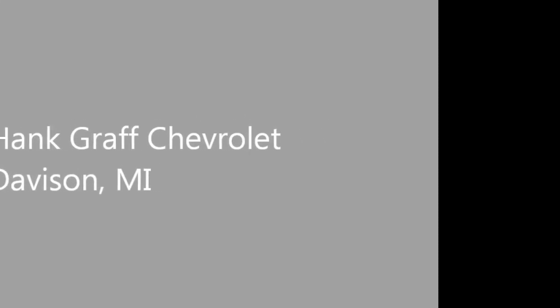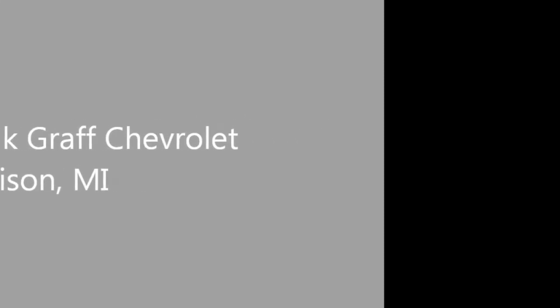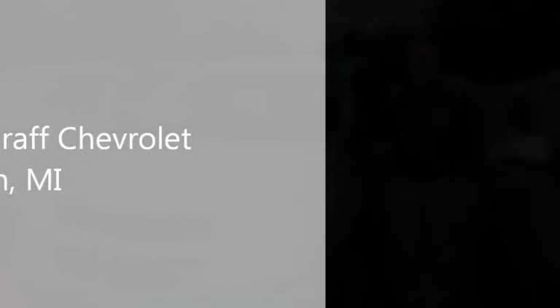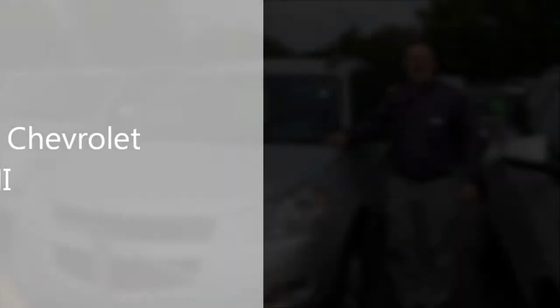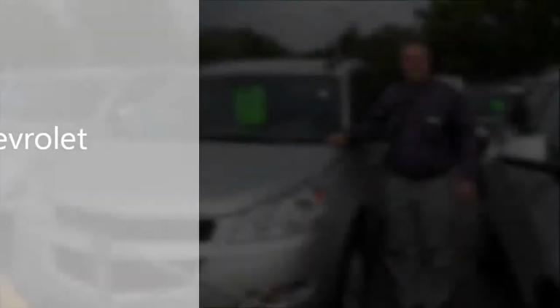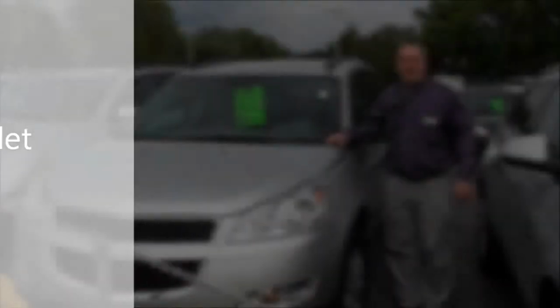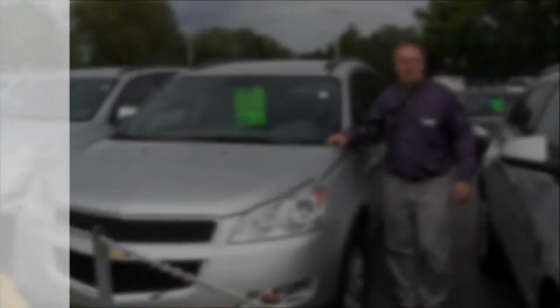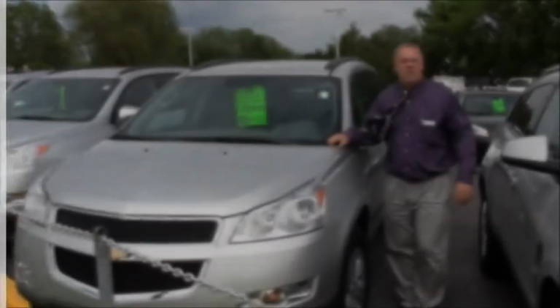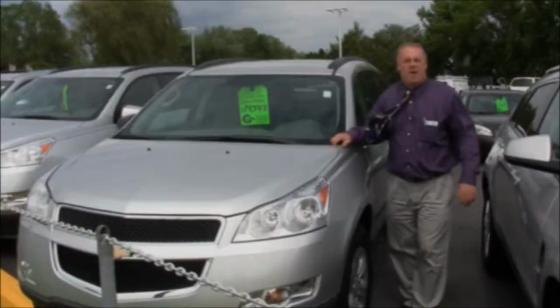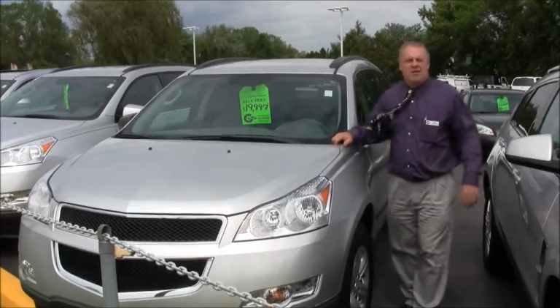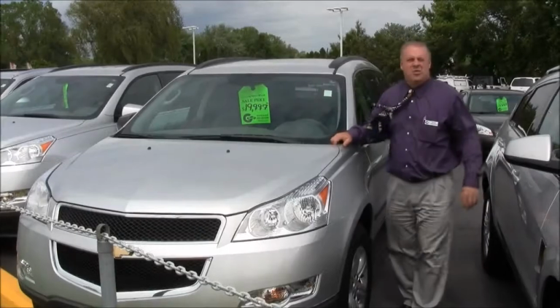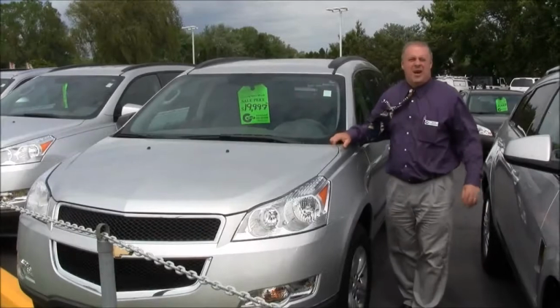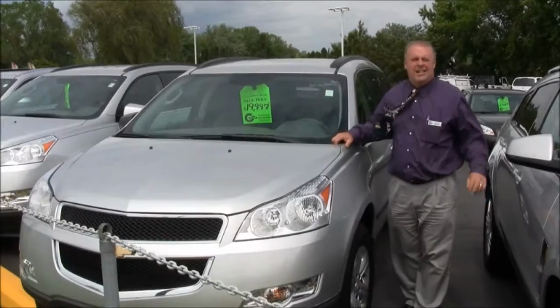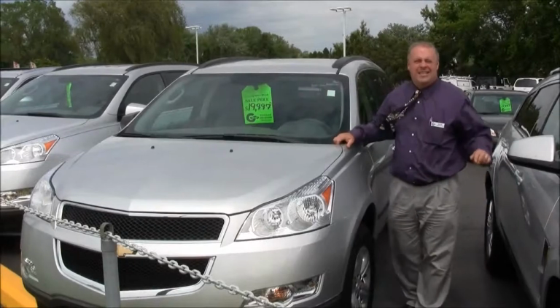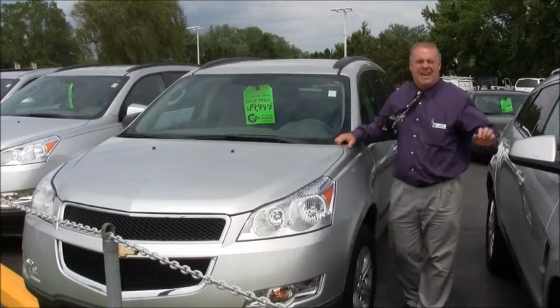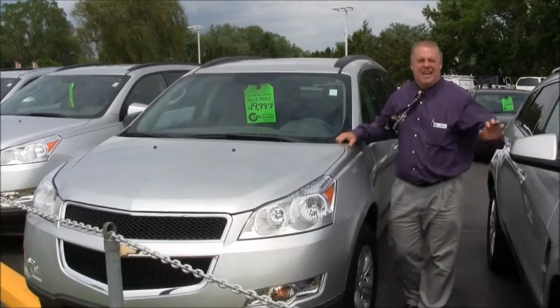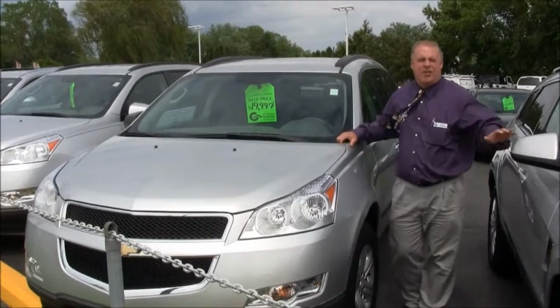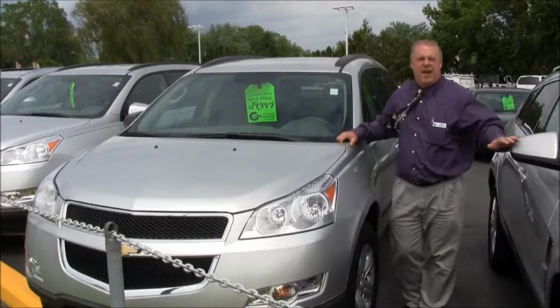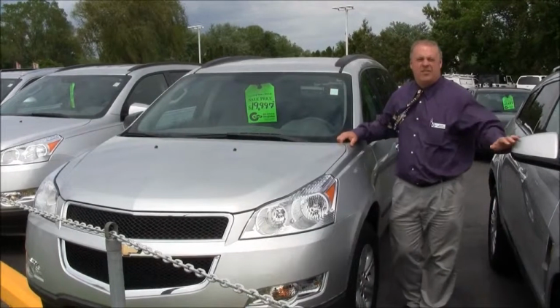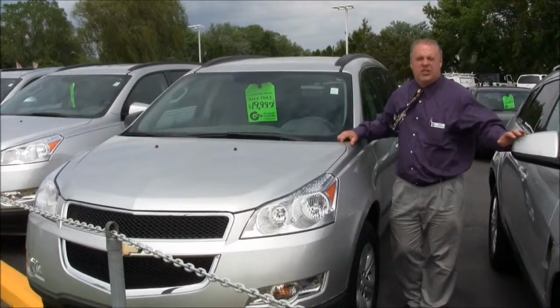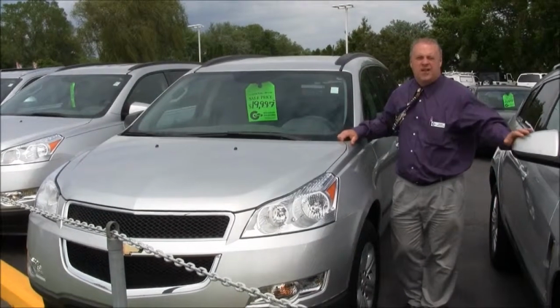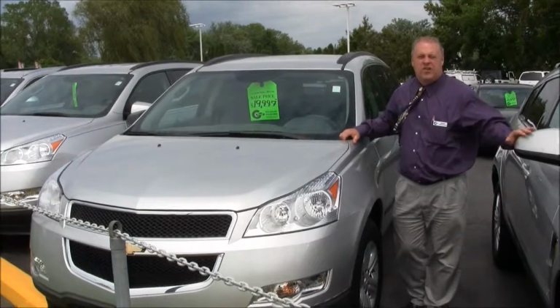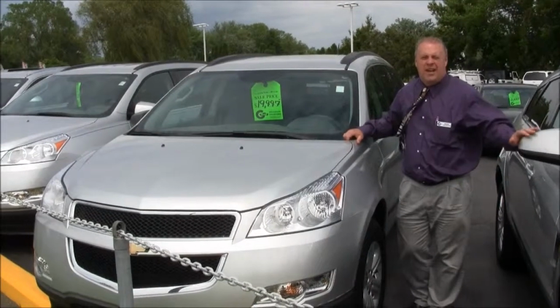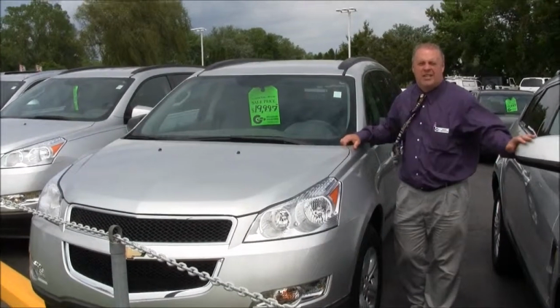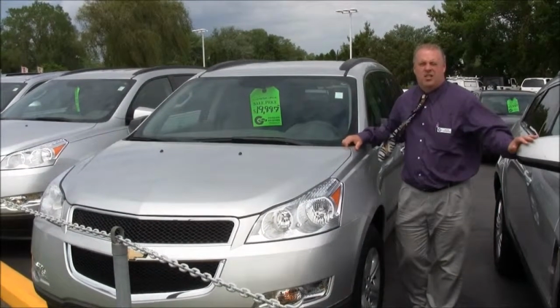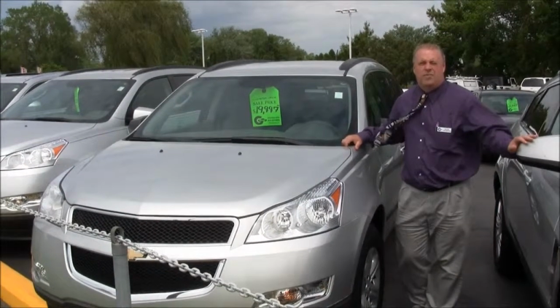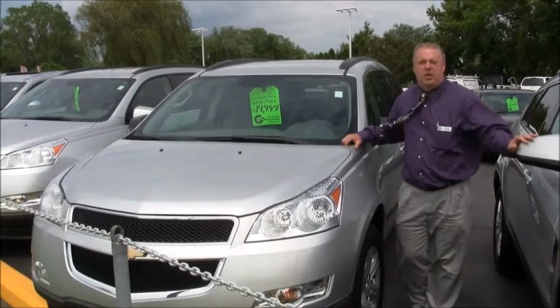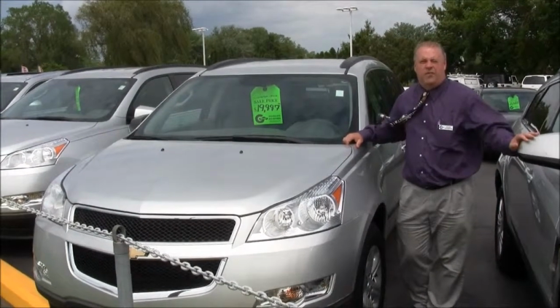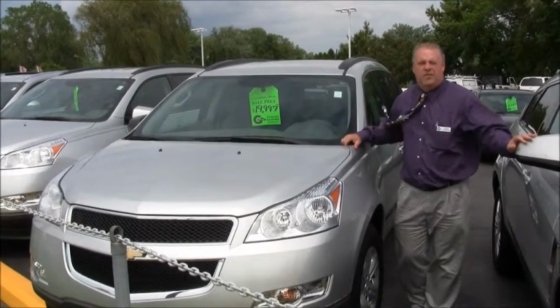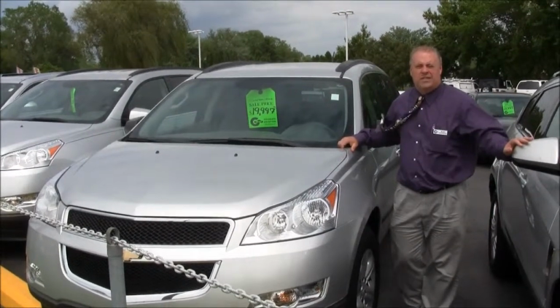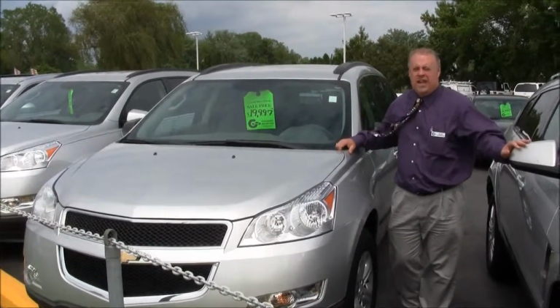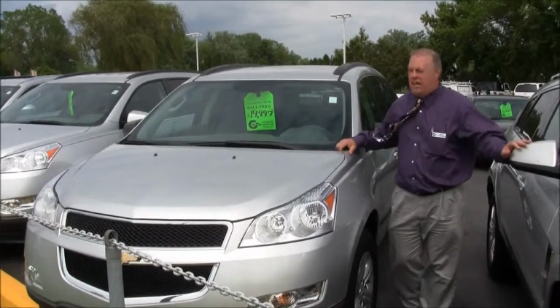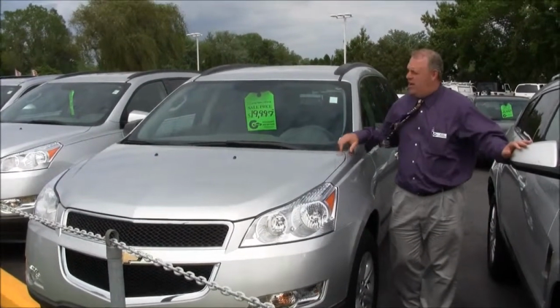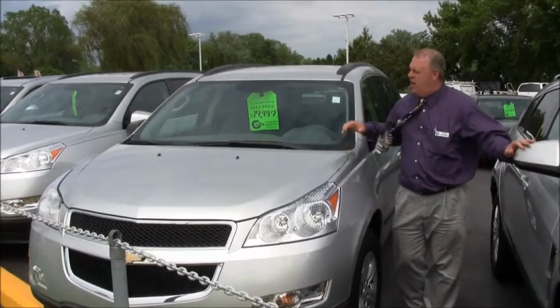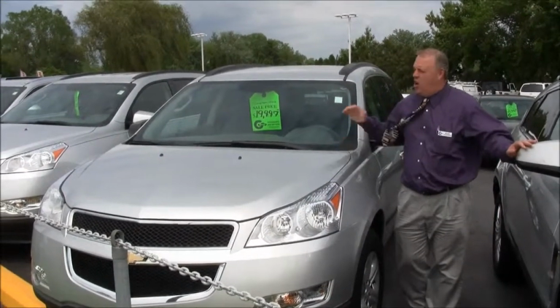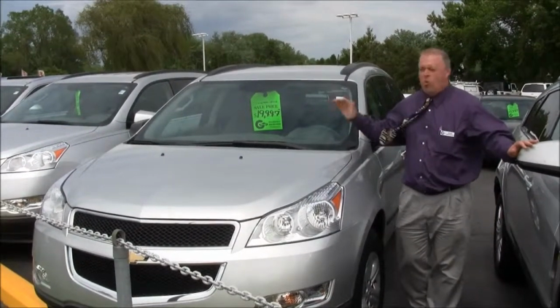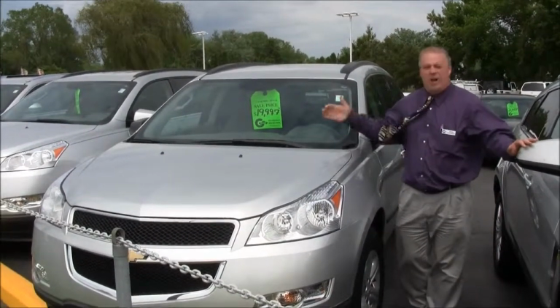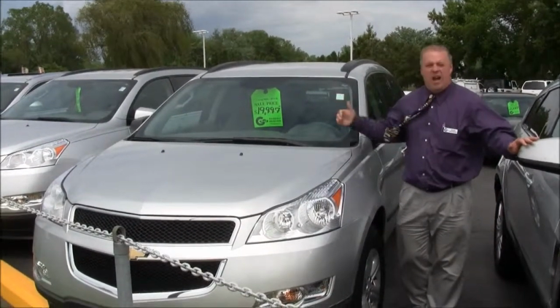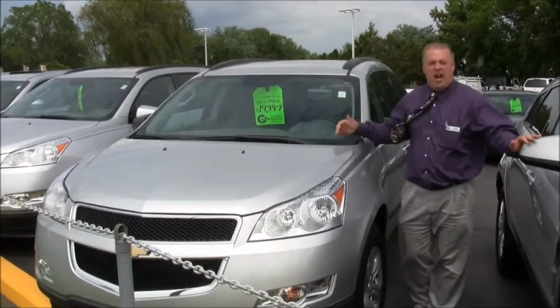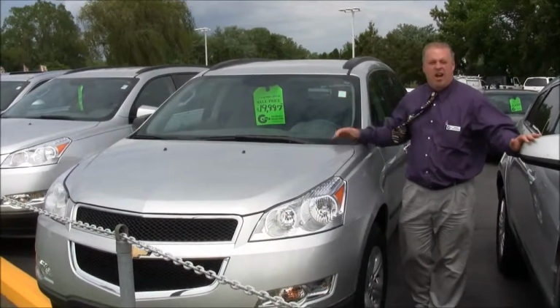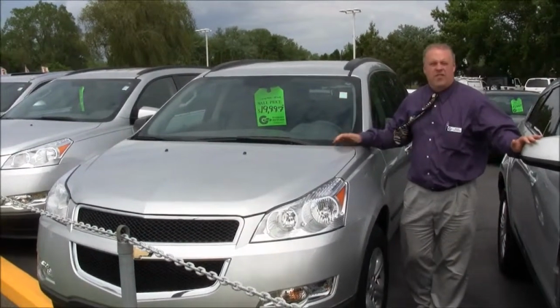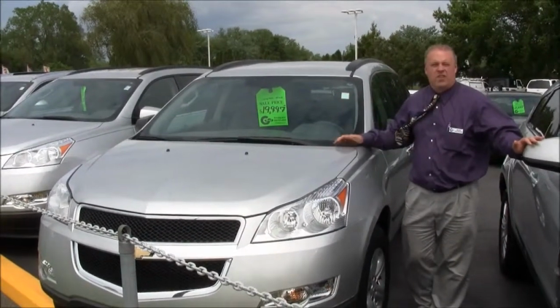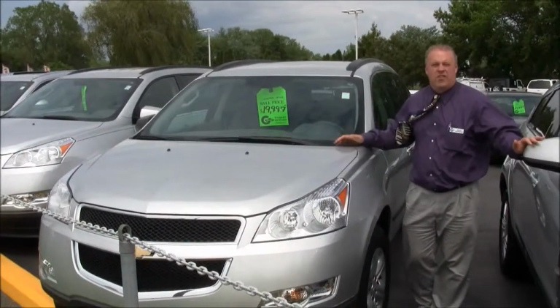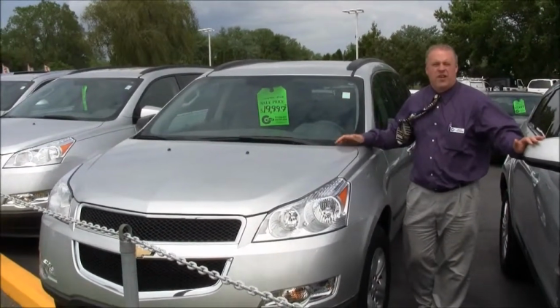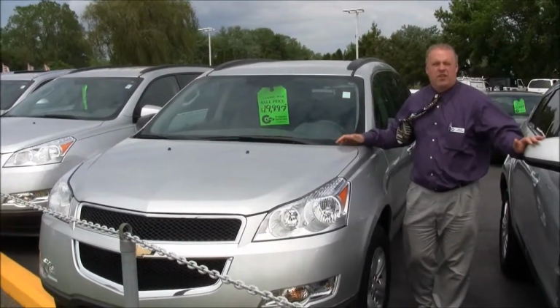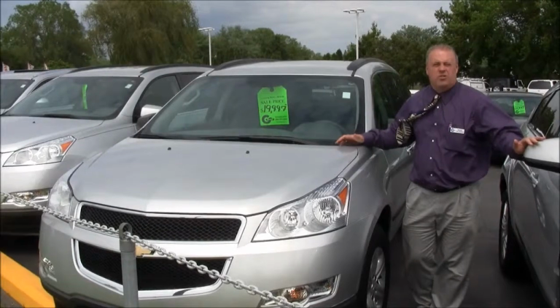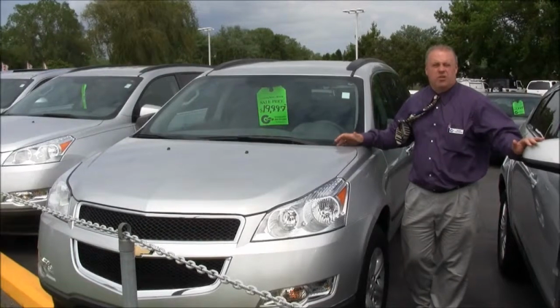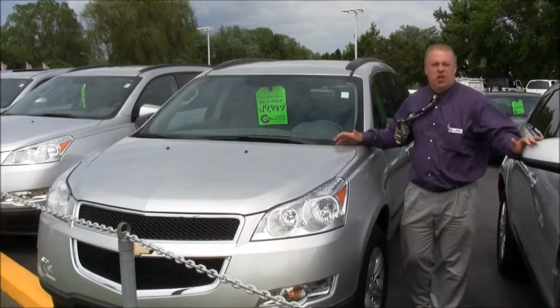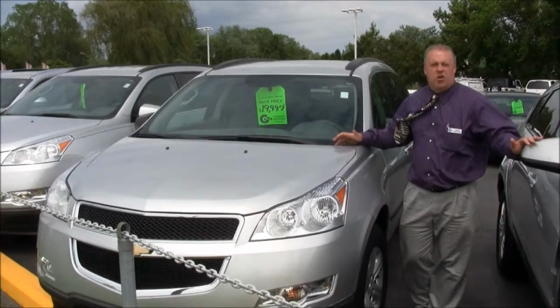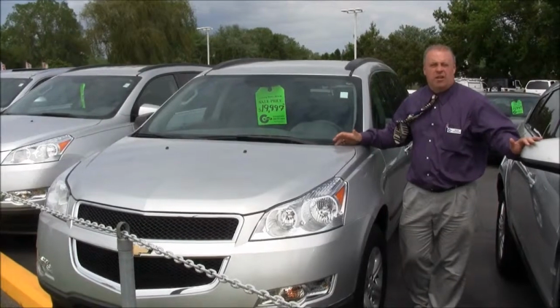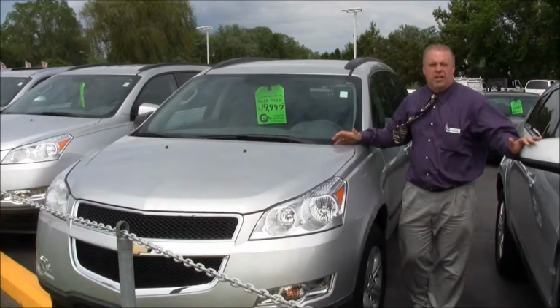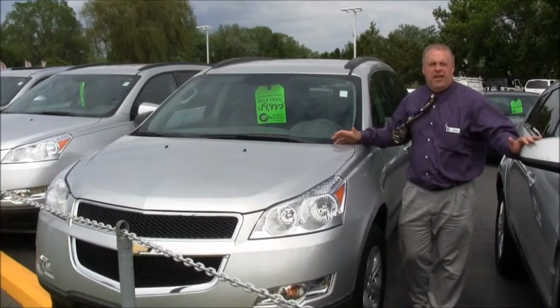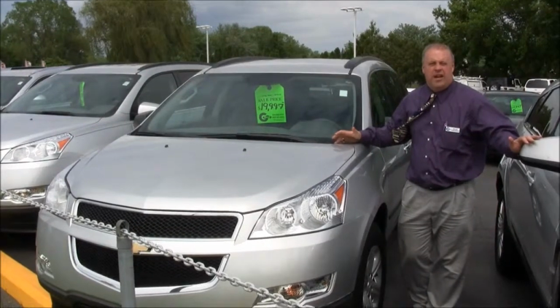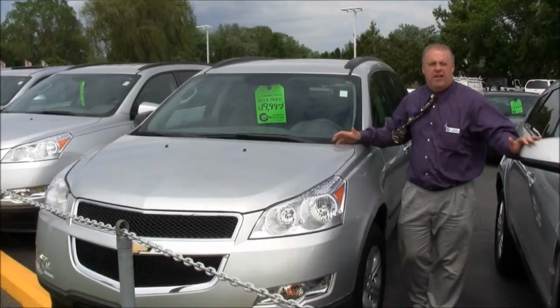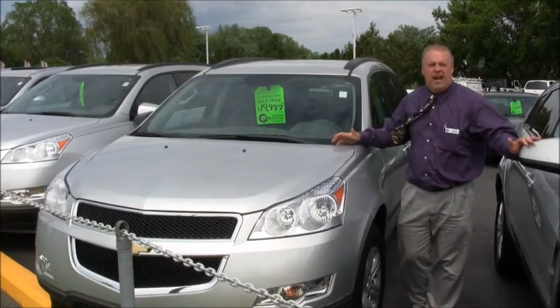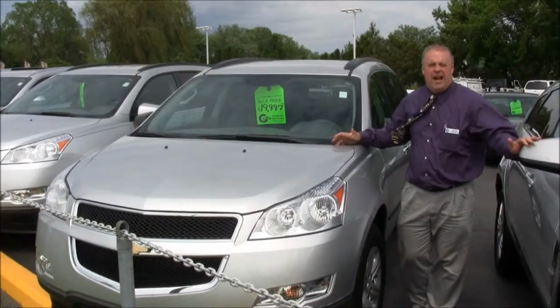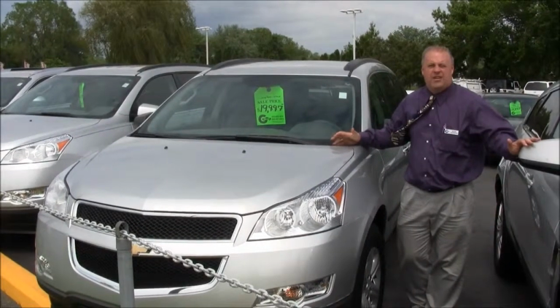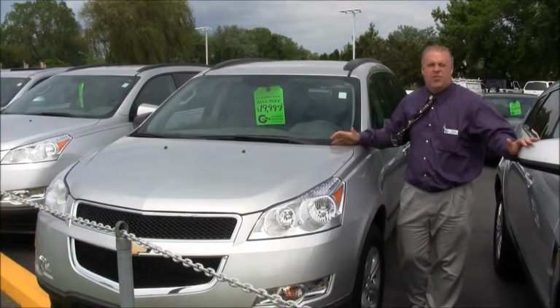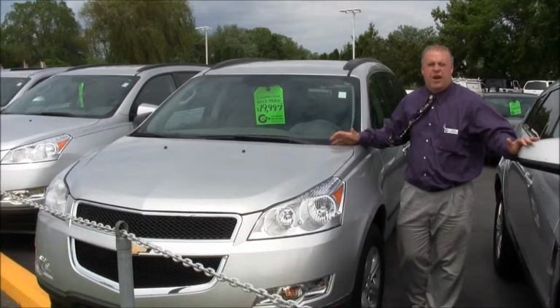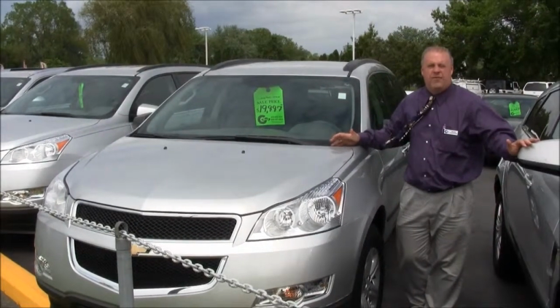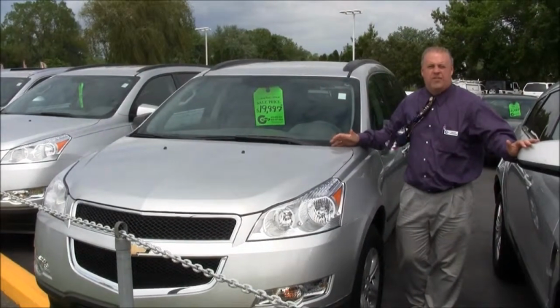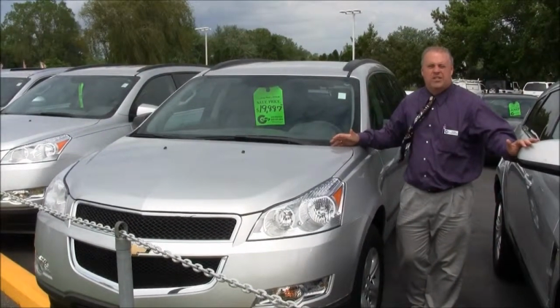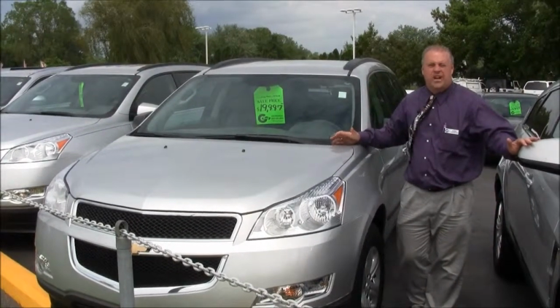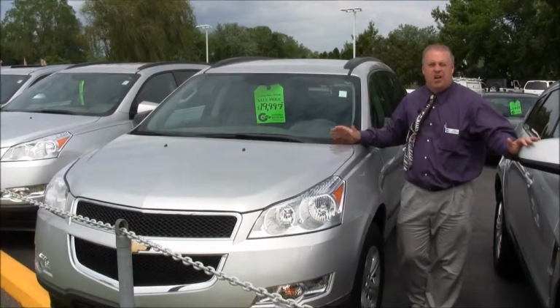Hi folks, Mark Swanson, Hankraft Chevrolet. It's a beautiful day. We've got all these vehicles loaded in on our lot, ready for sale.